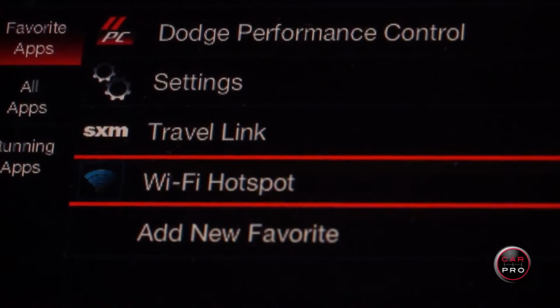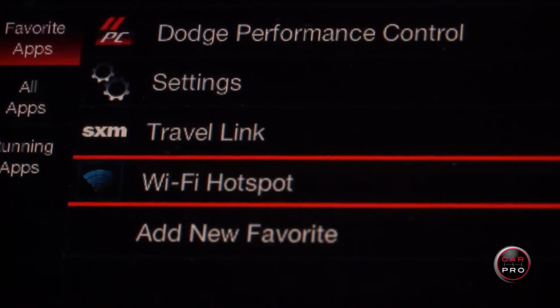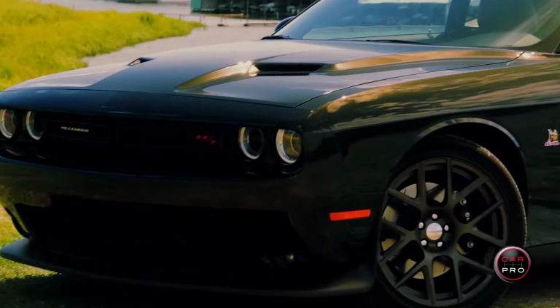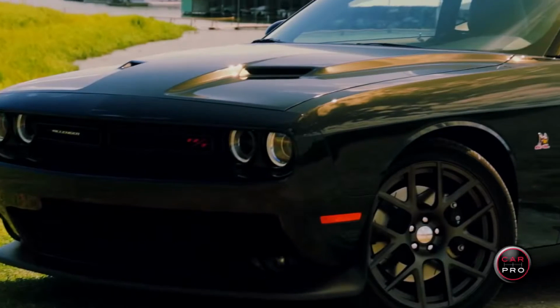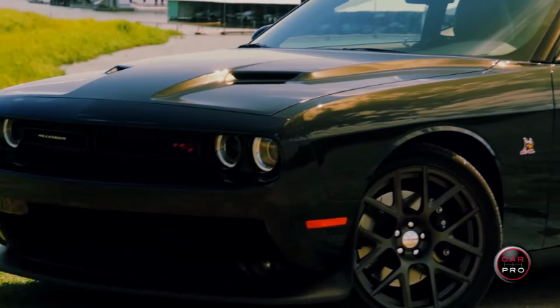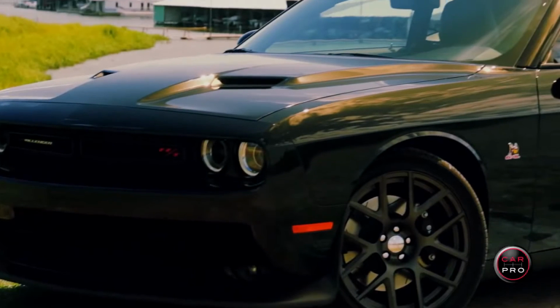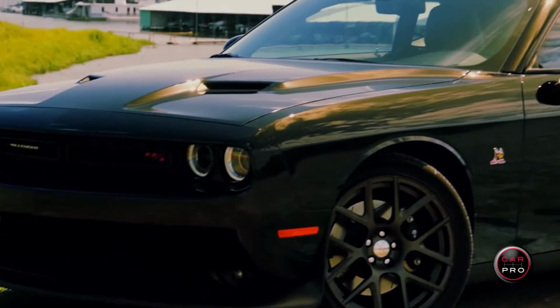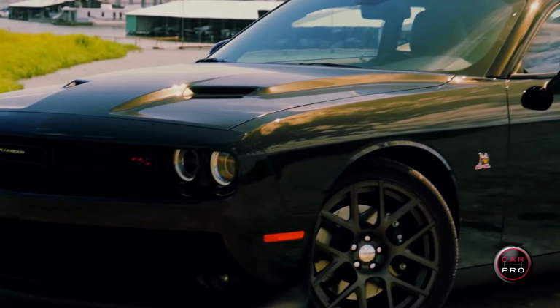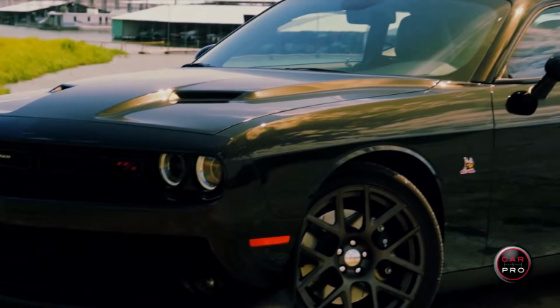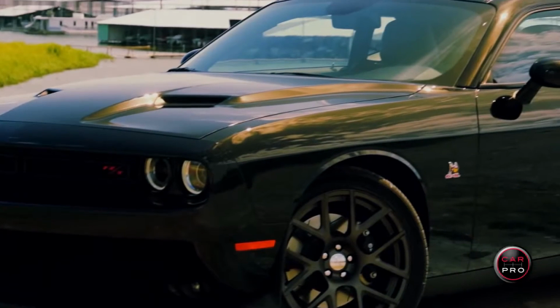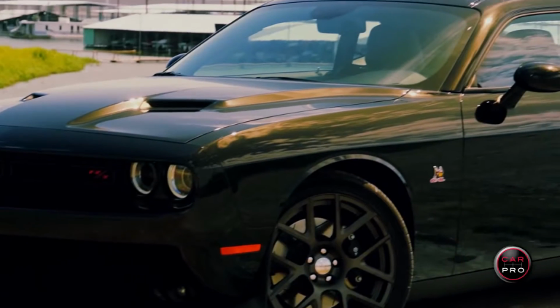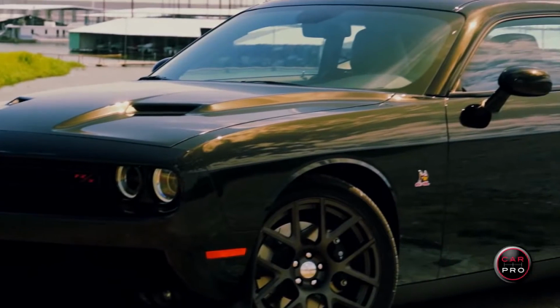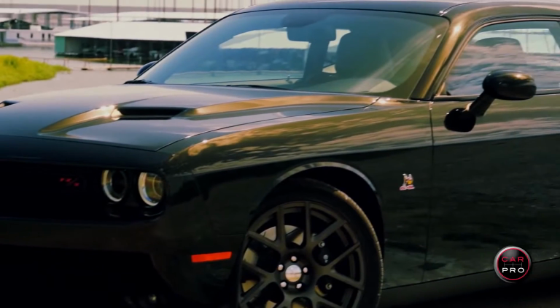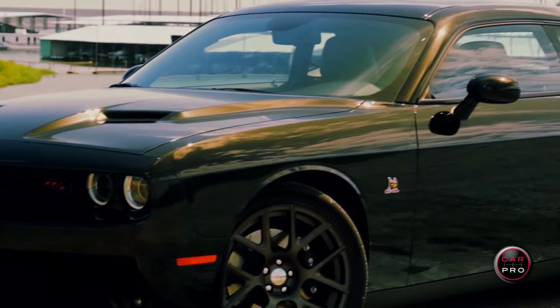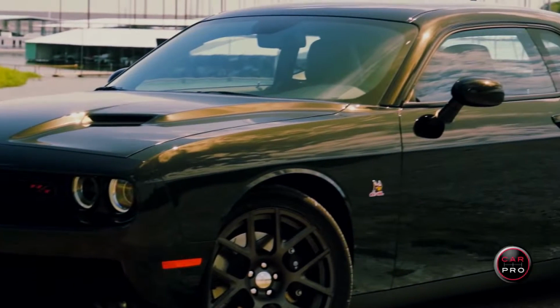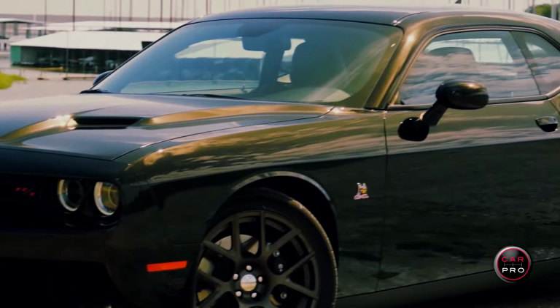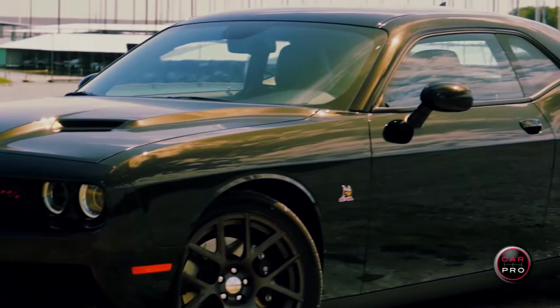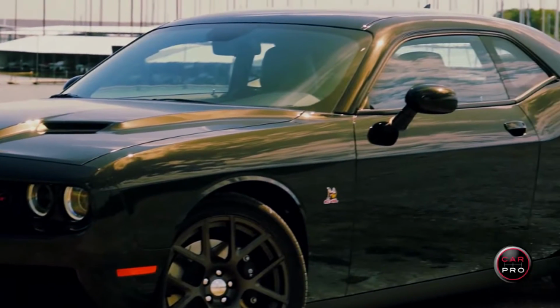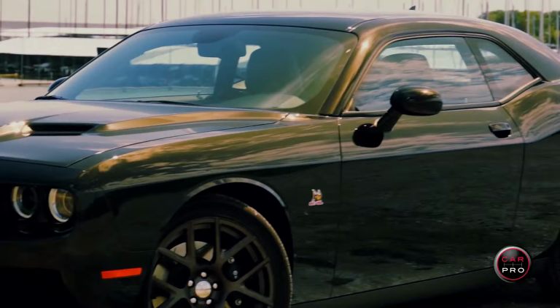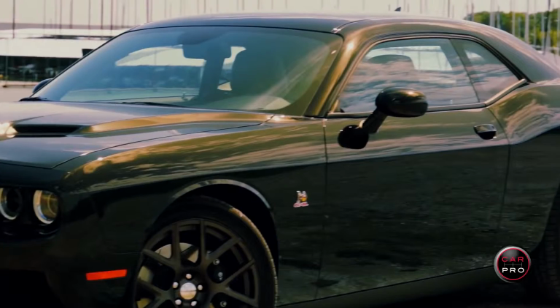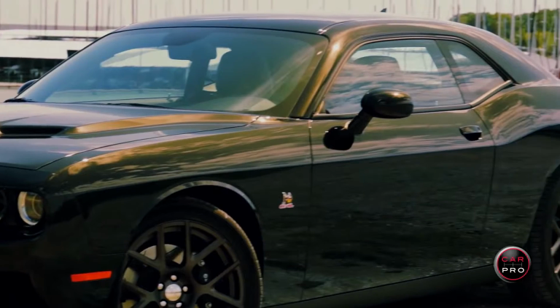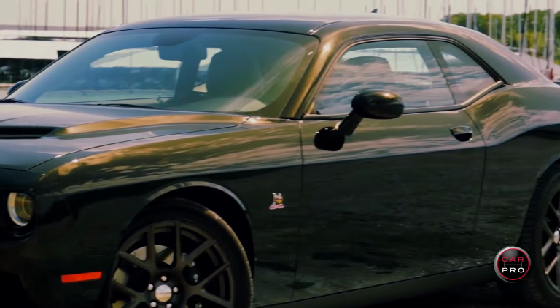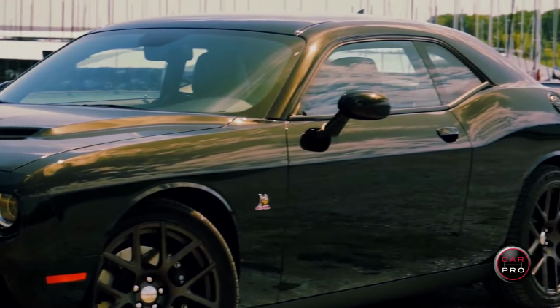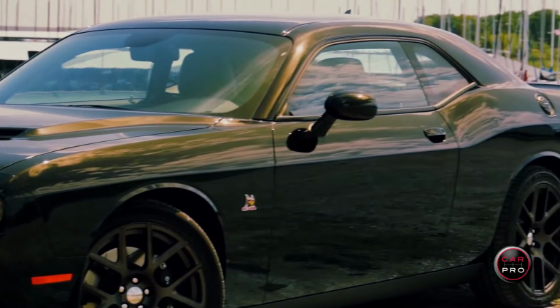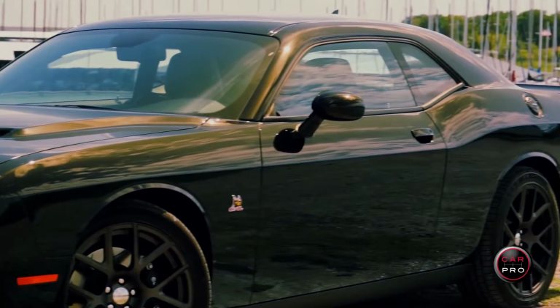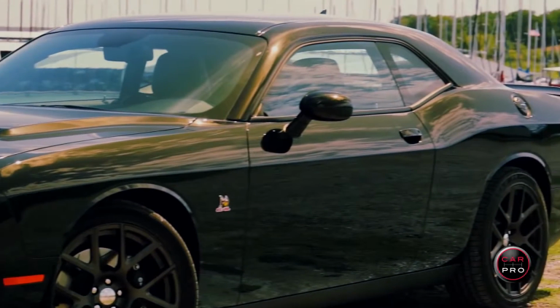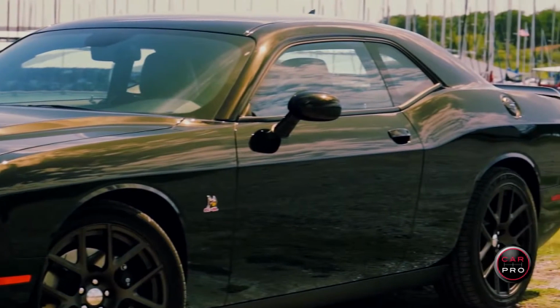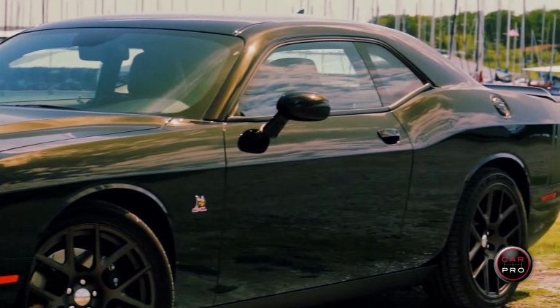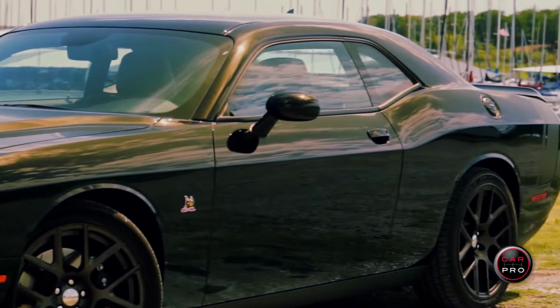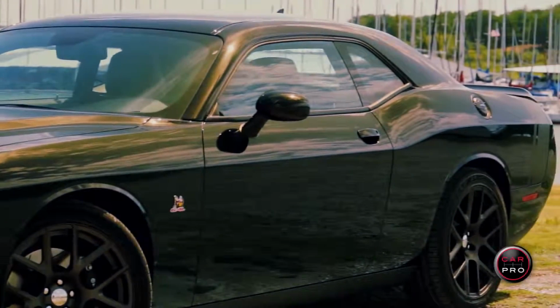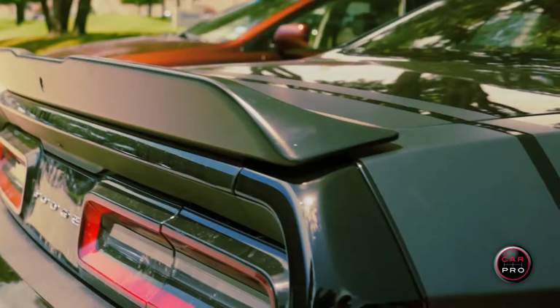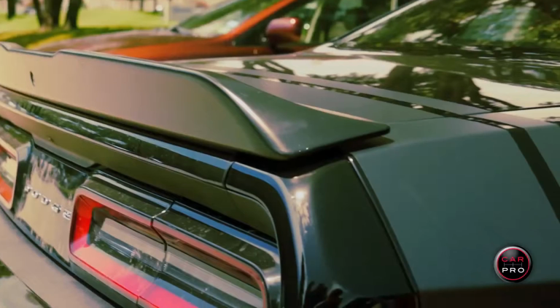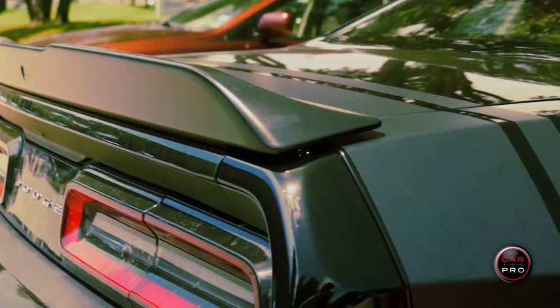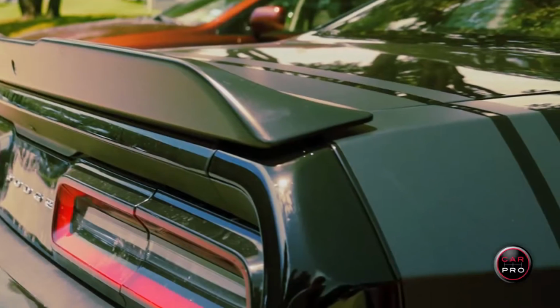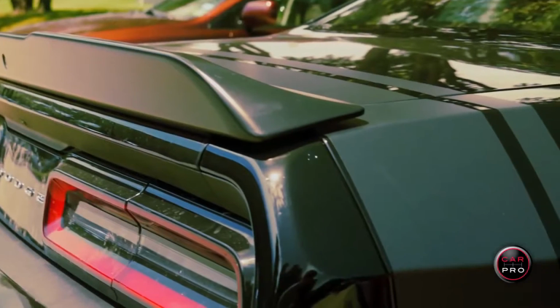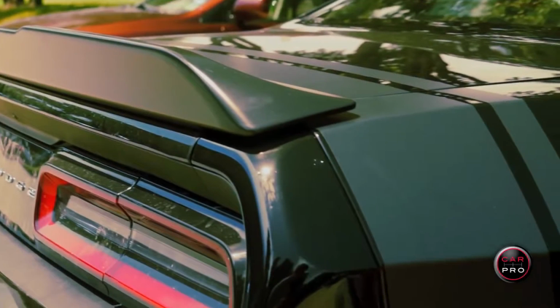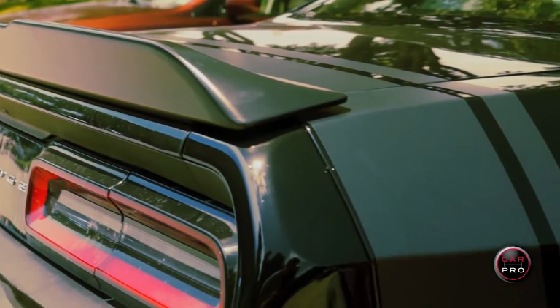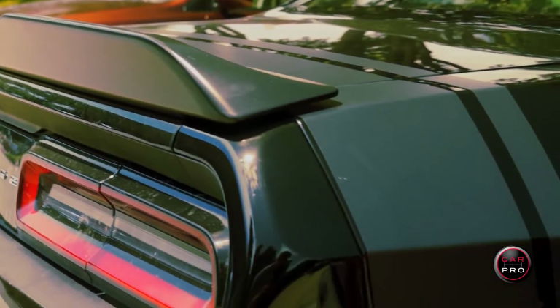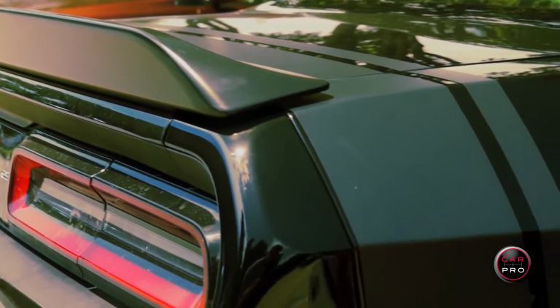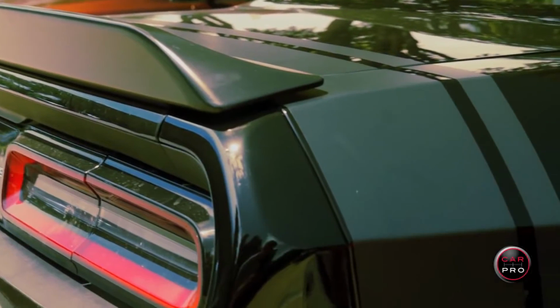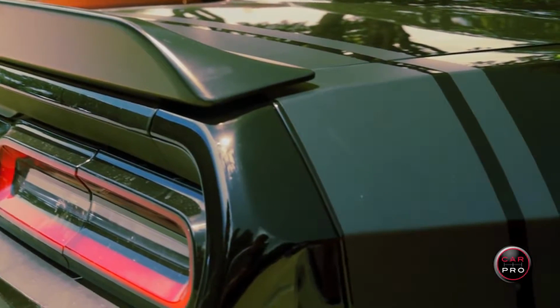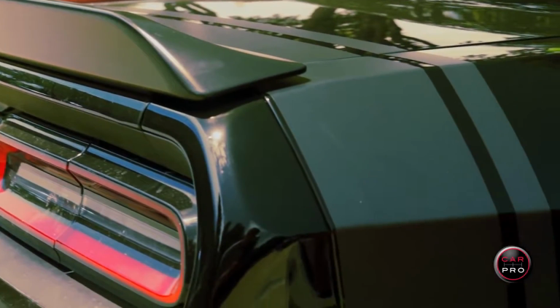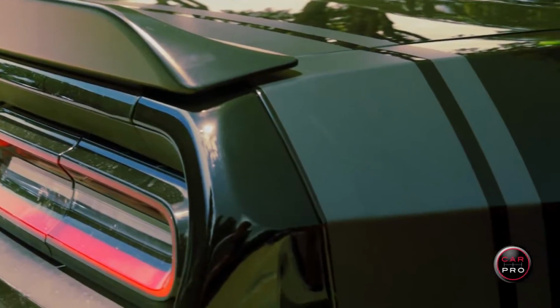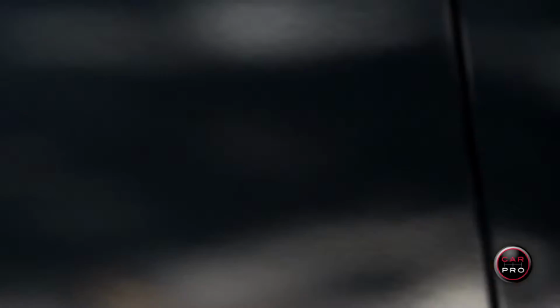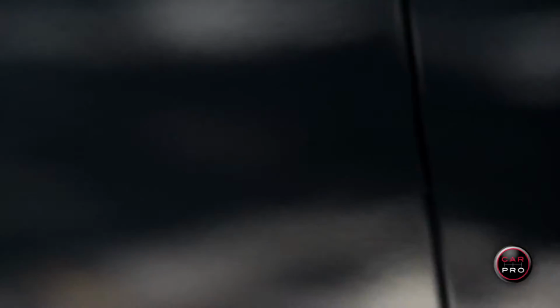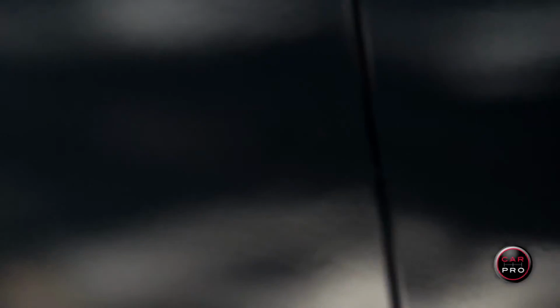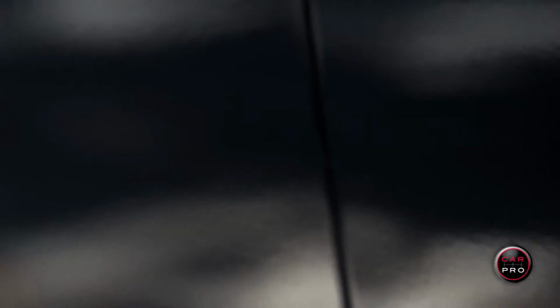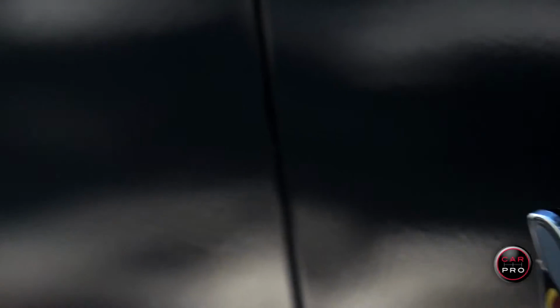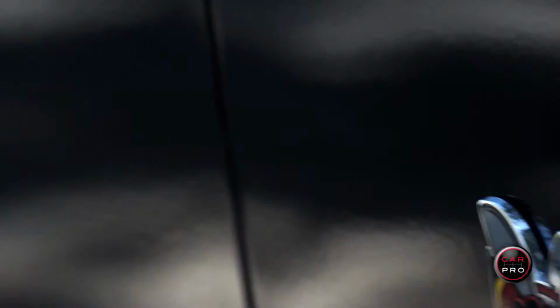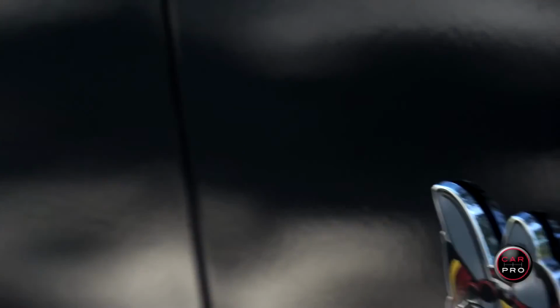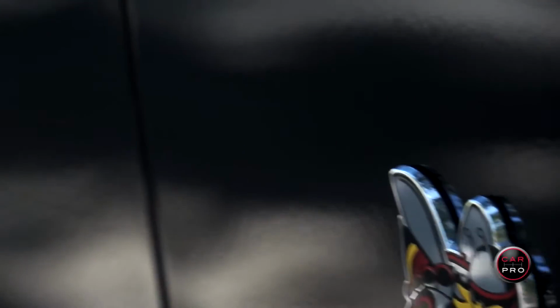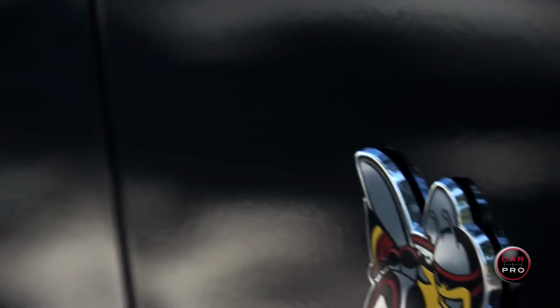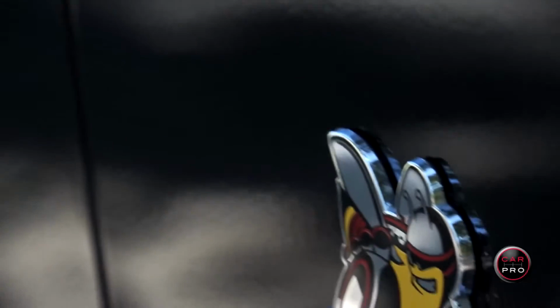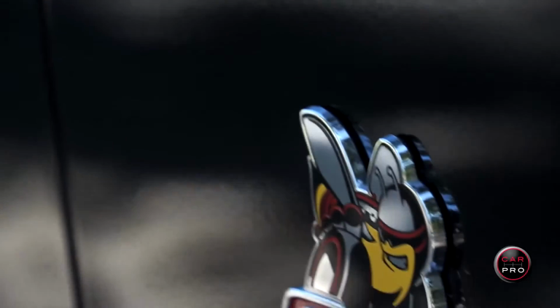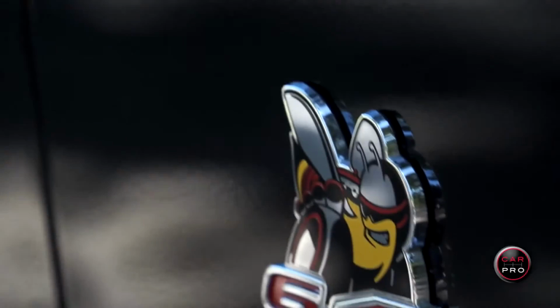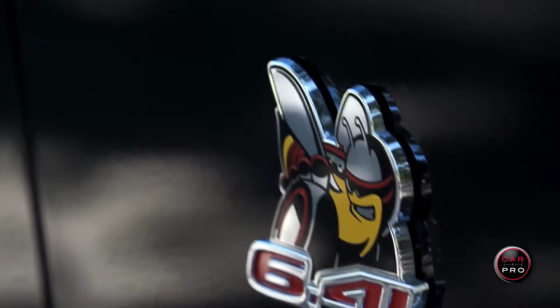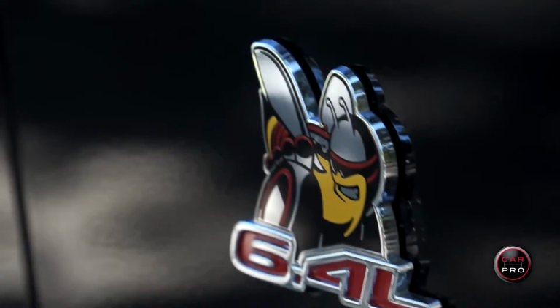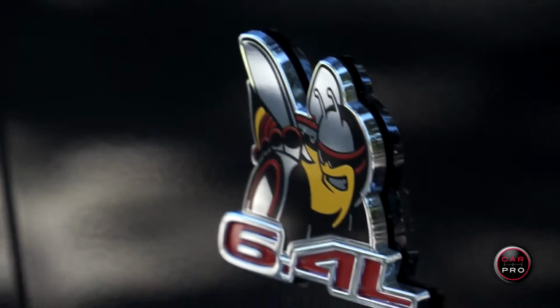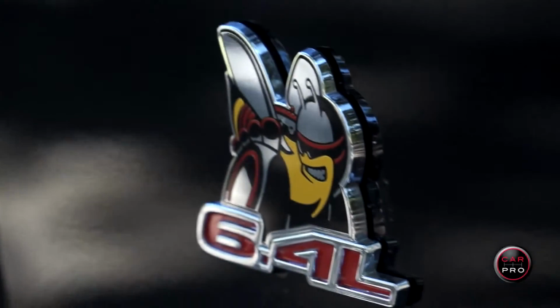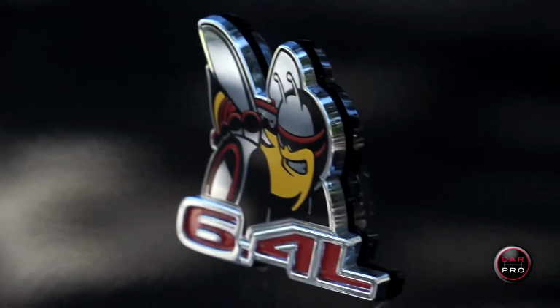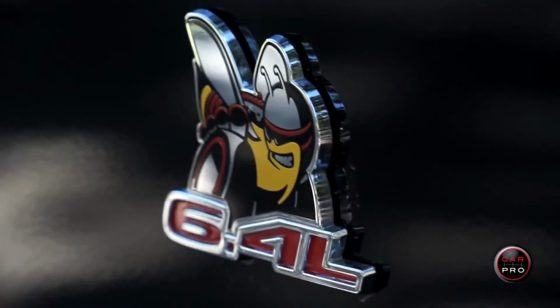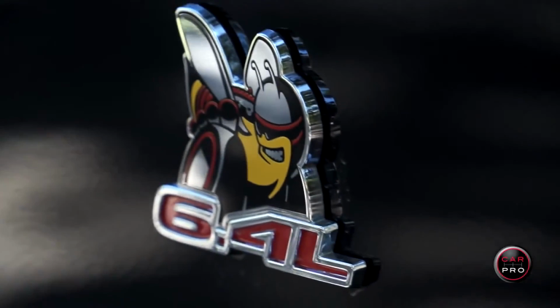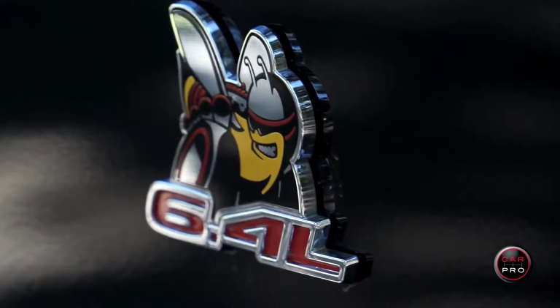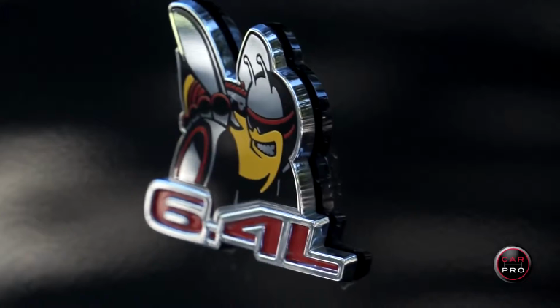This is a real retro car with beautiful wheels, bumblebee stripes on the trunk, and it even has the old Super Bee emblems on the side.